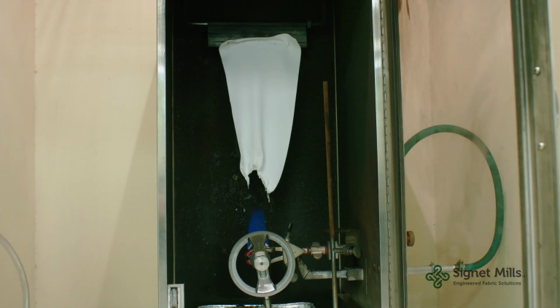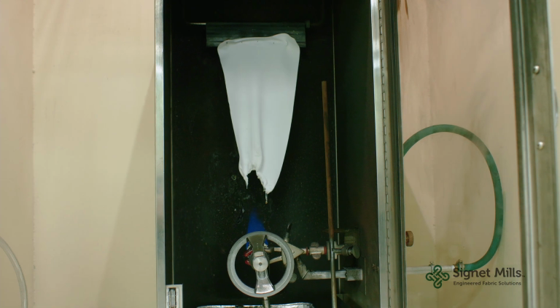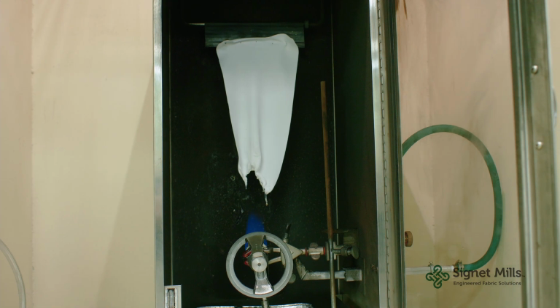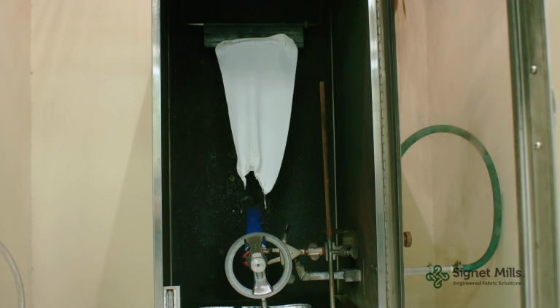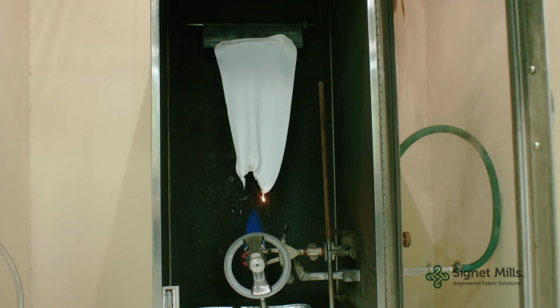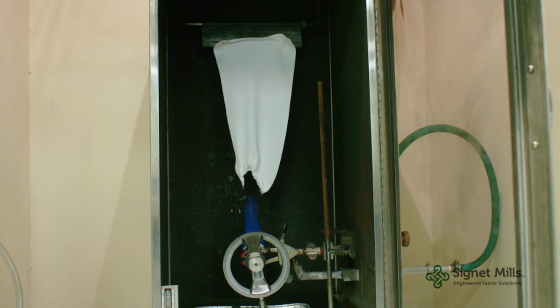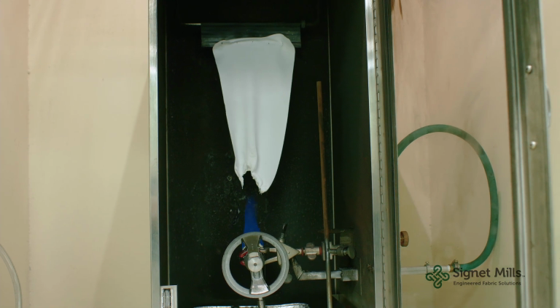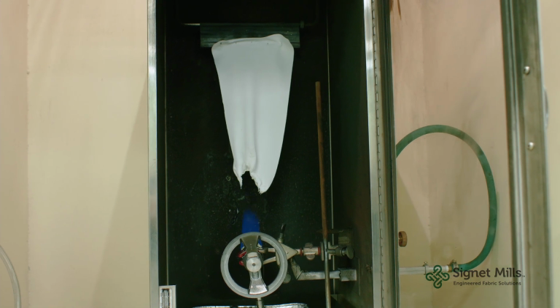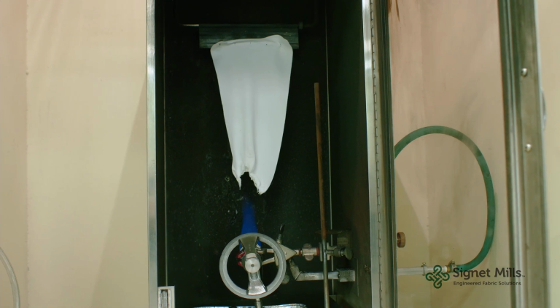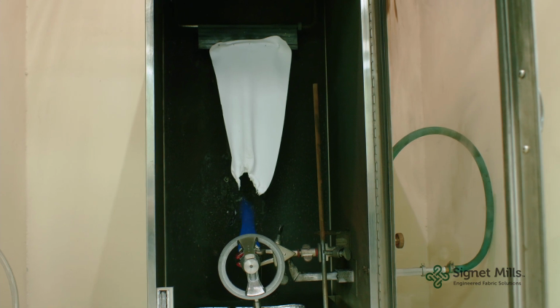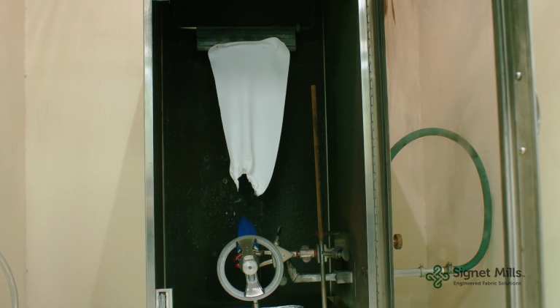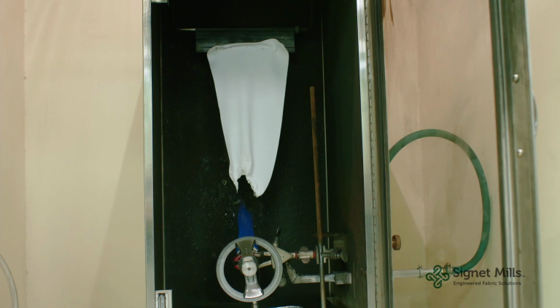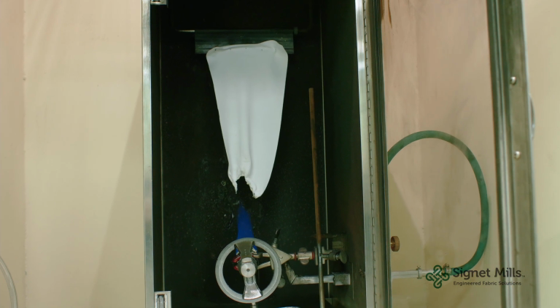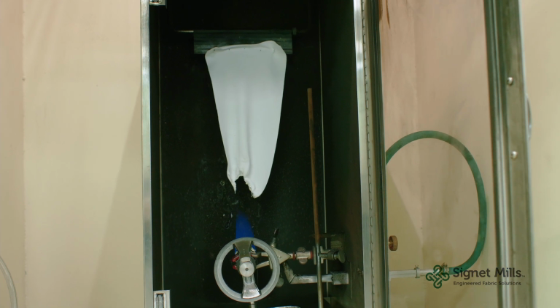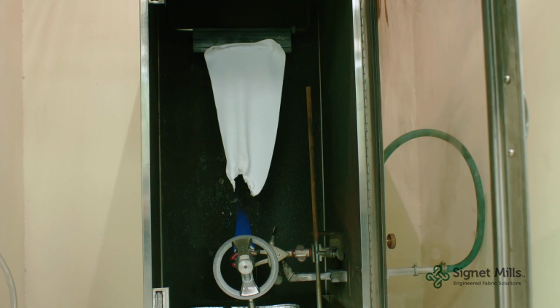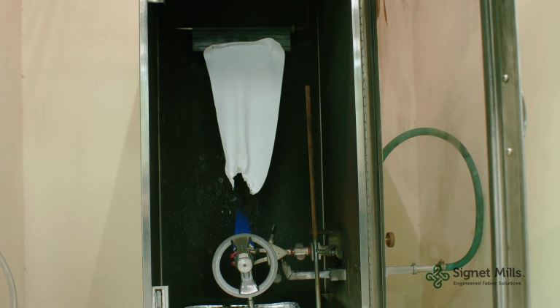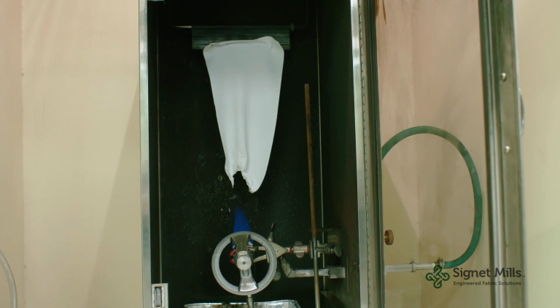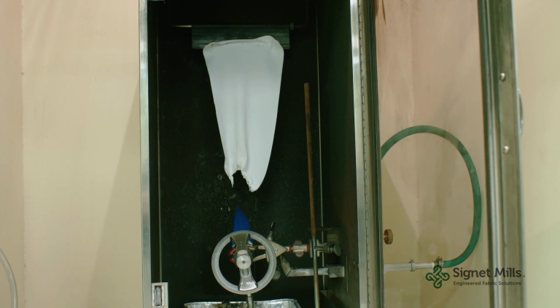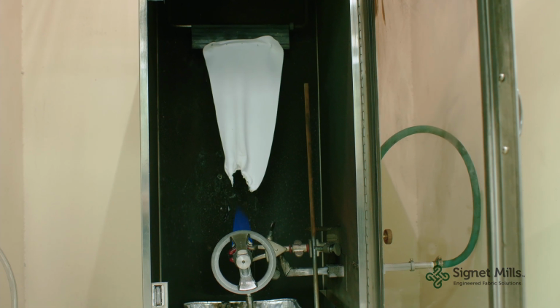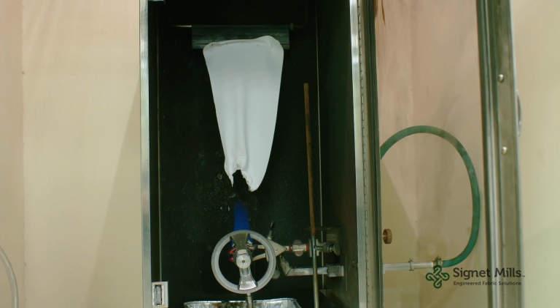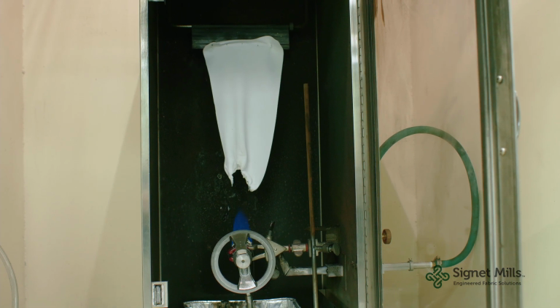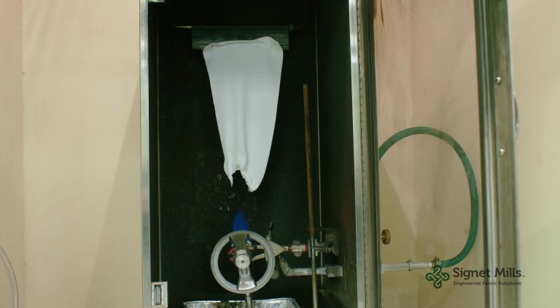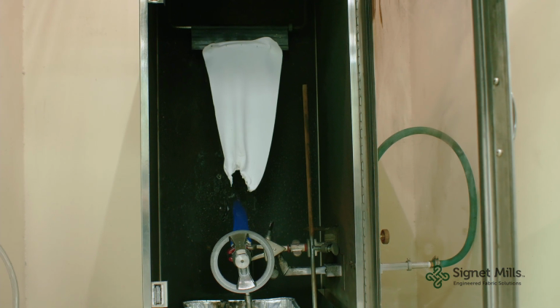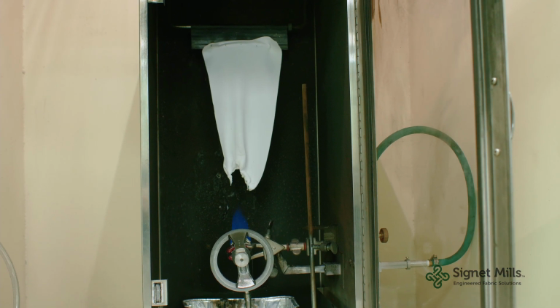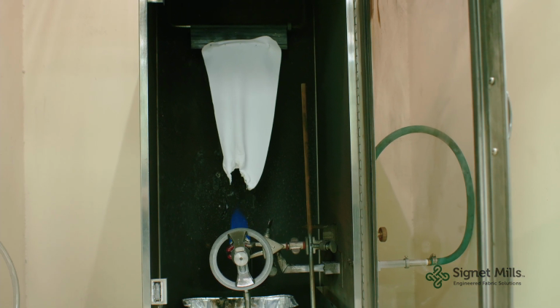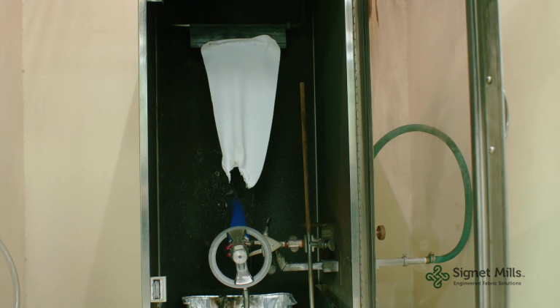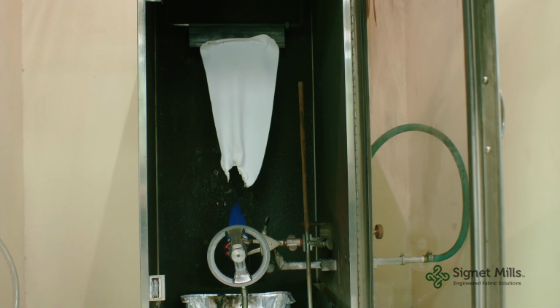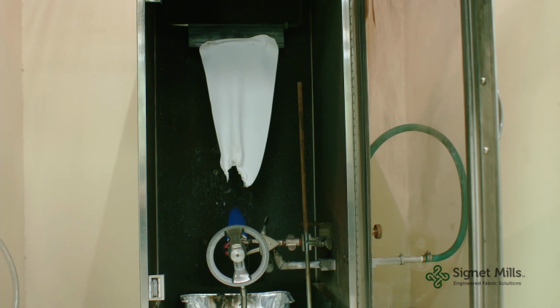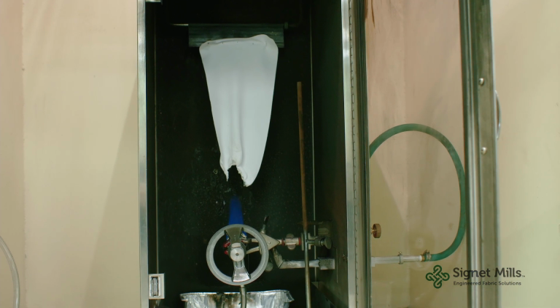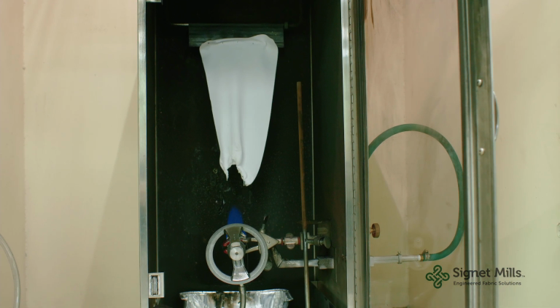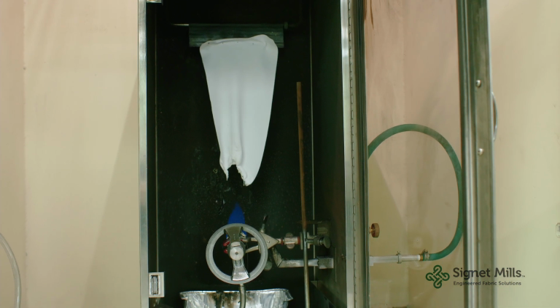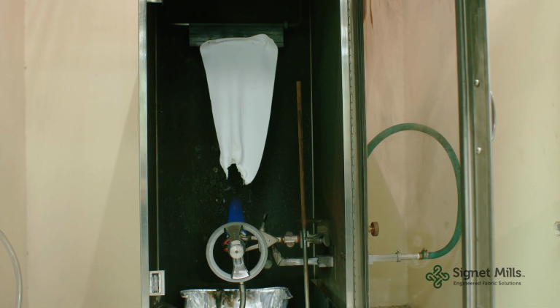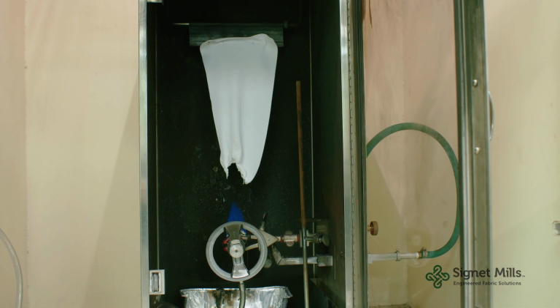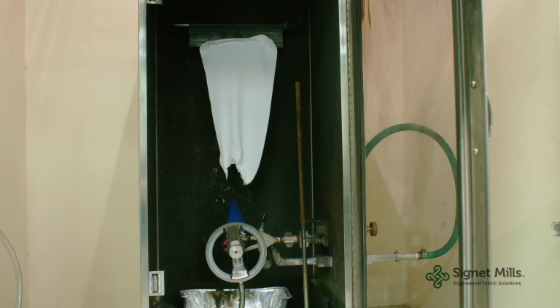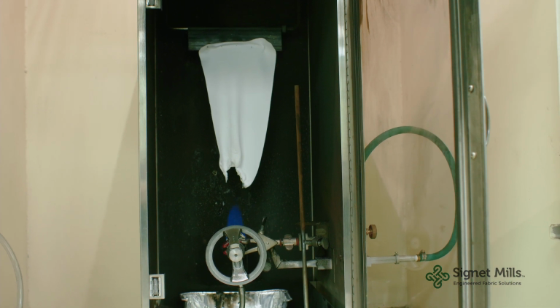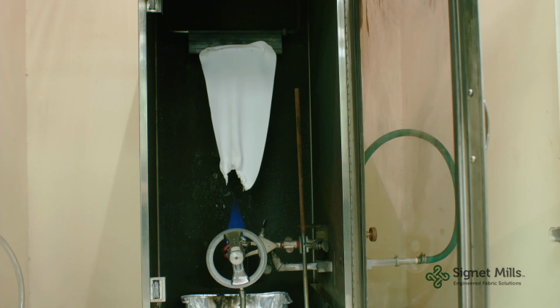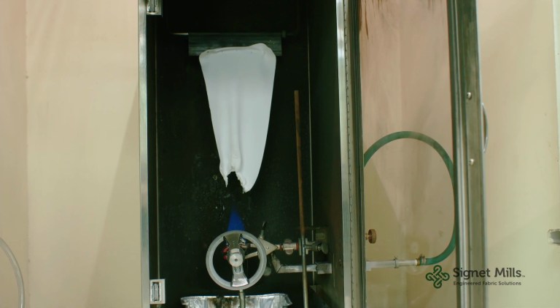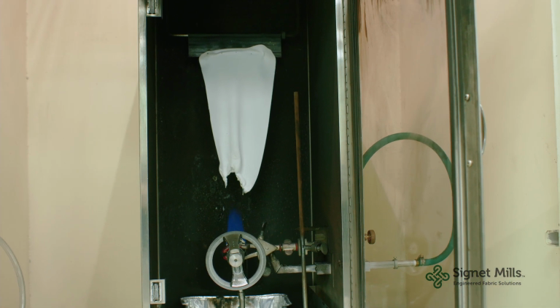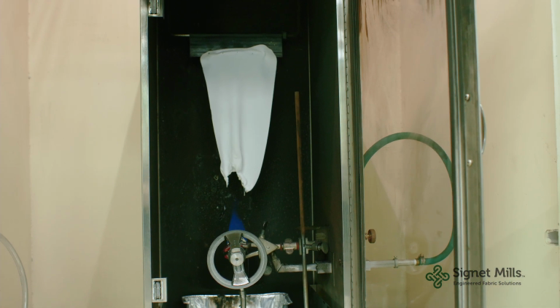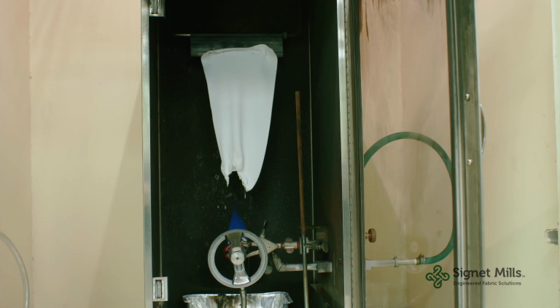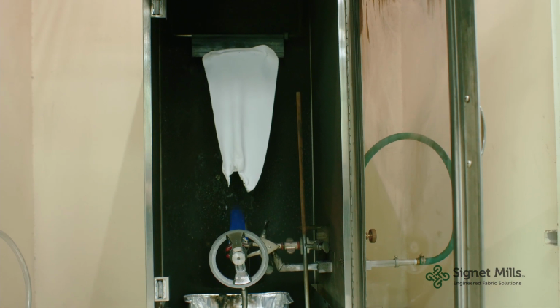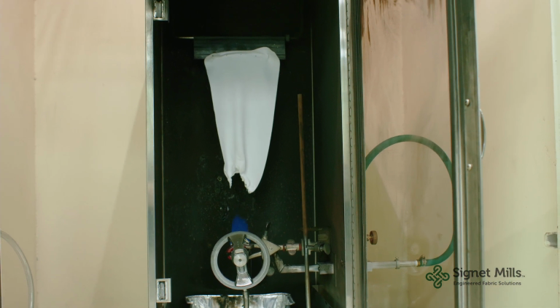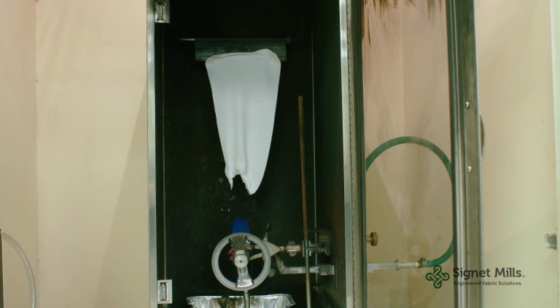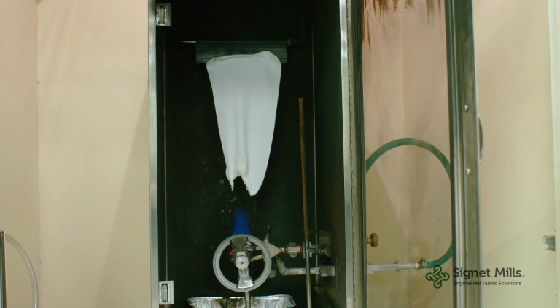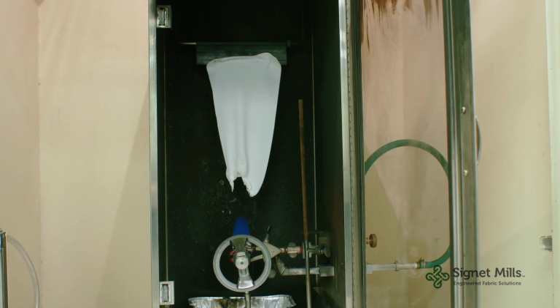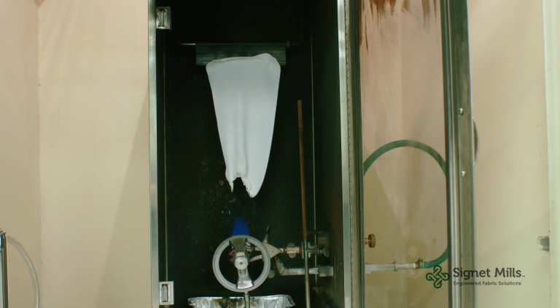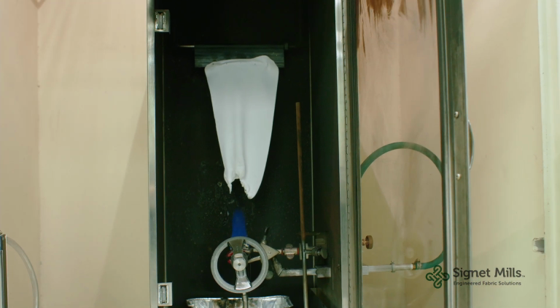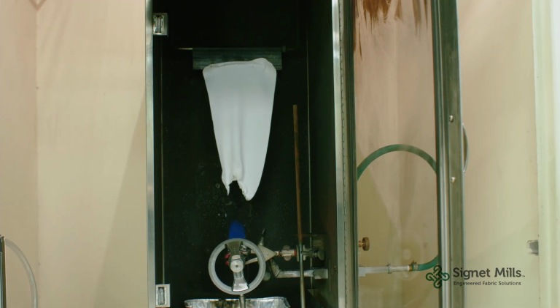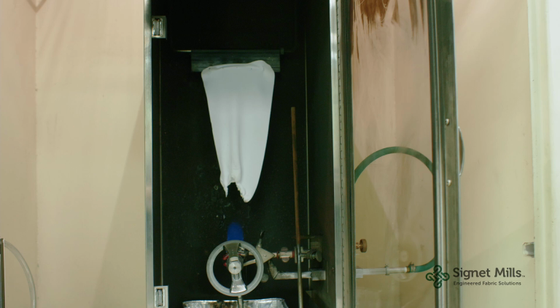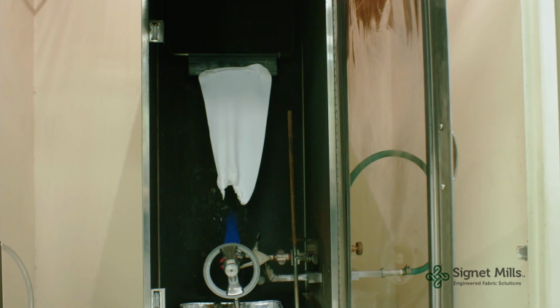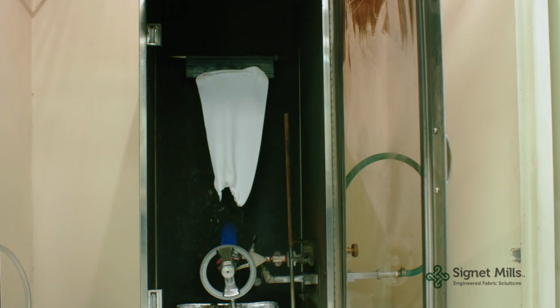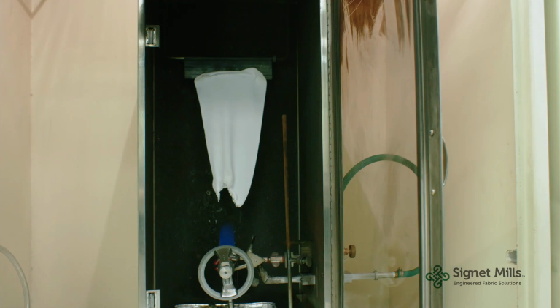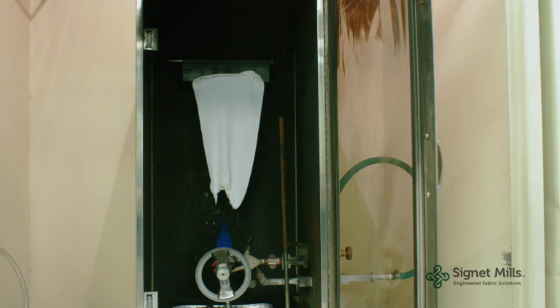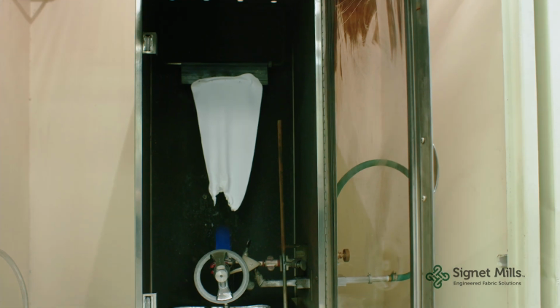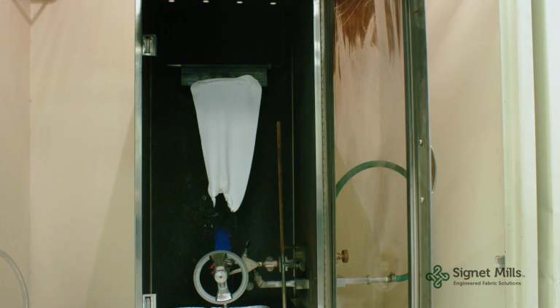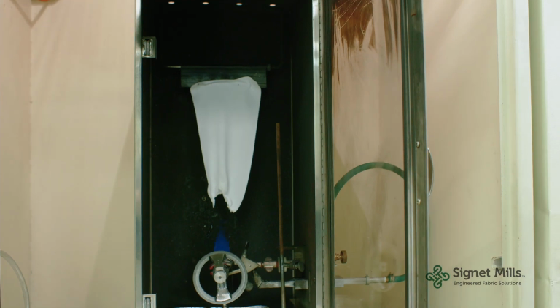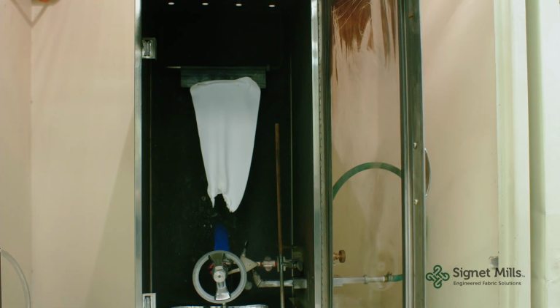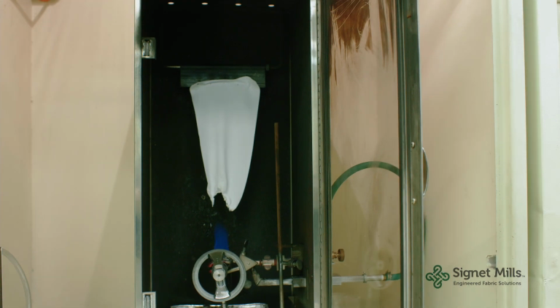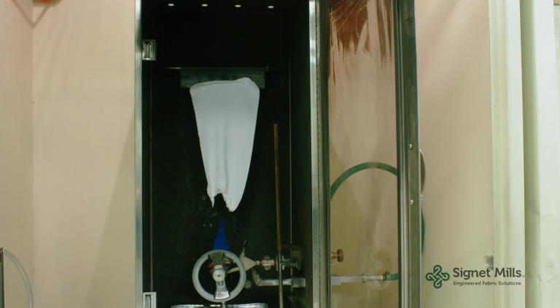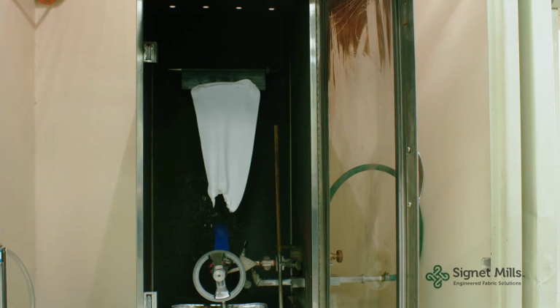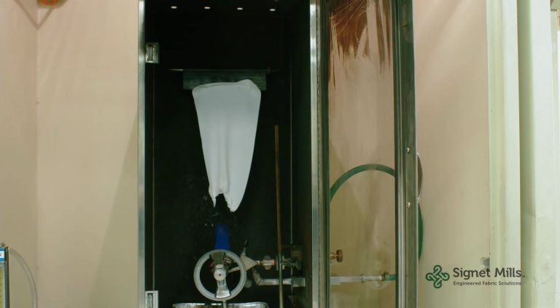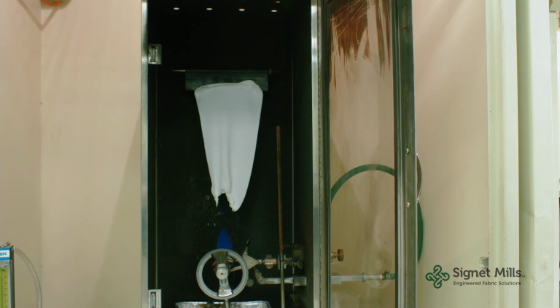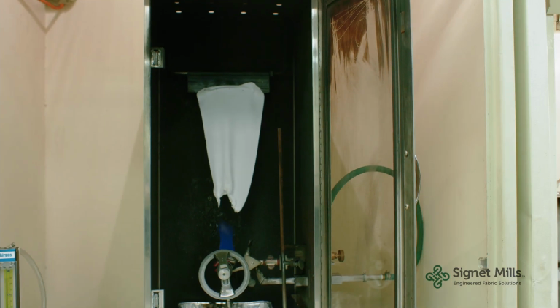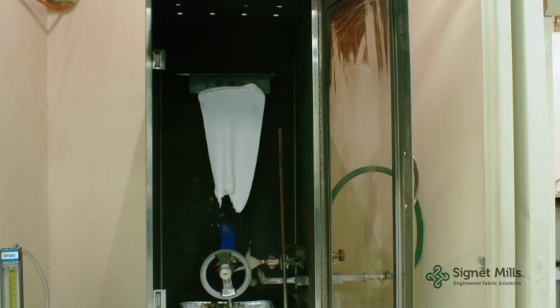So there's no more after flame. The drips have dropped. Now all we would do is go do a post weigh on it and we'll determine a pass or fail.